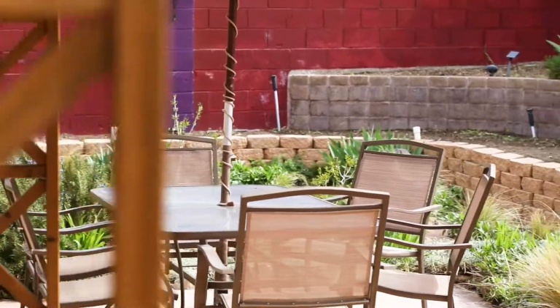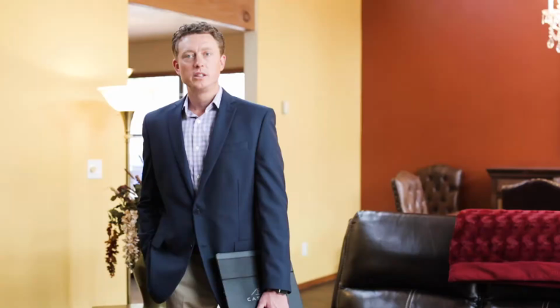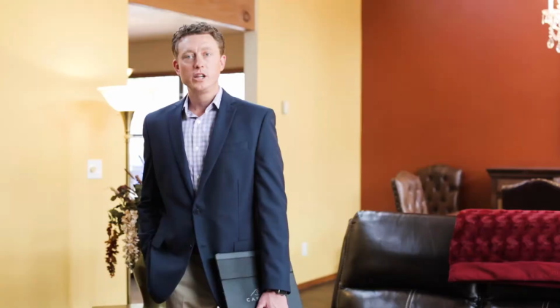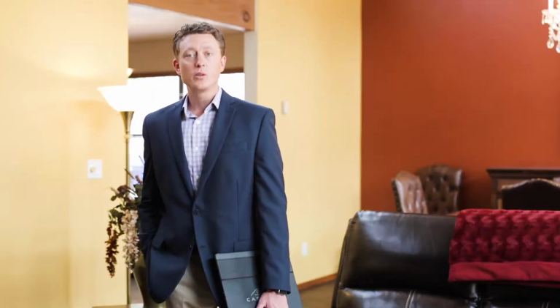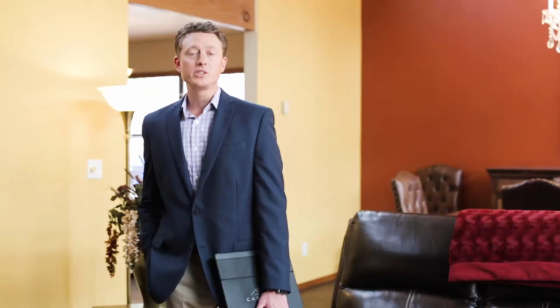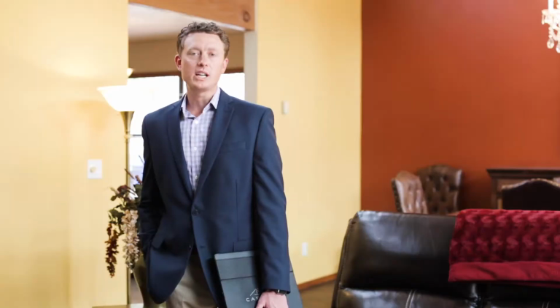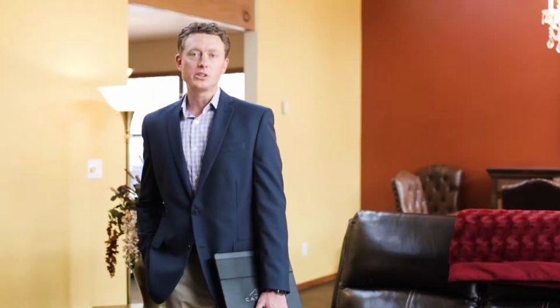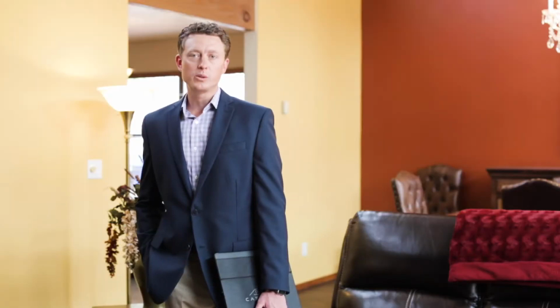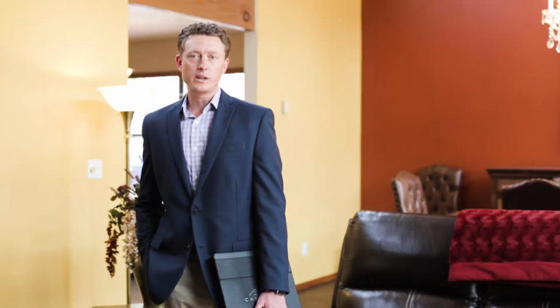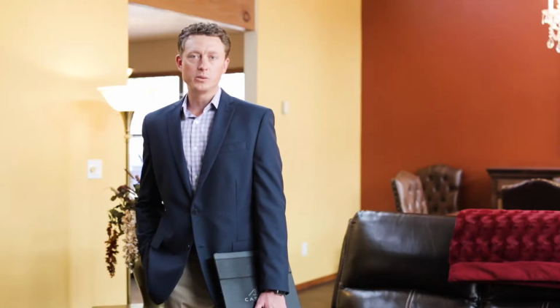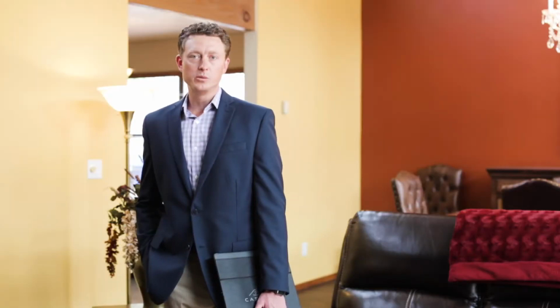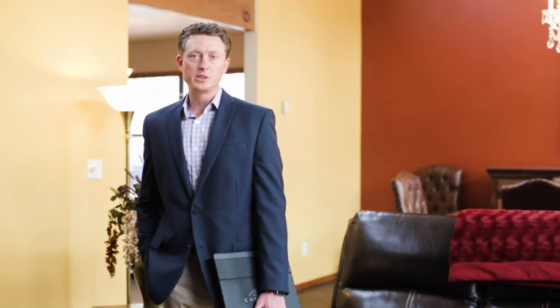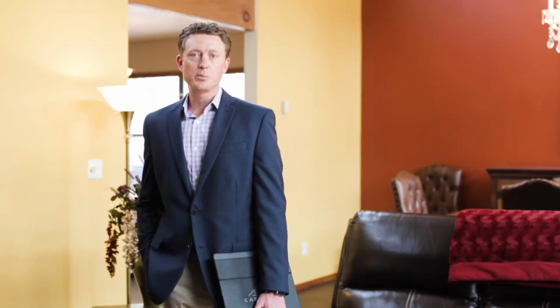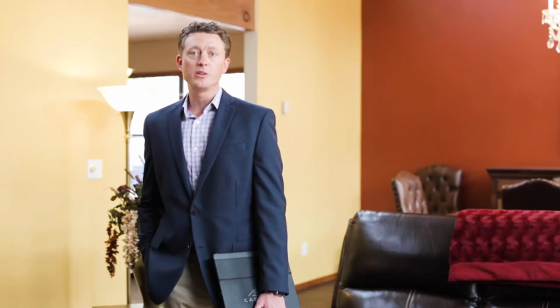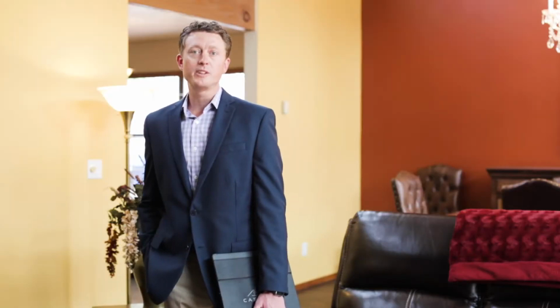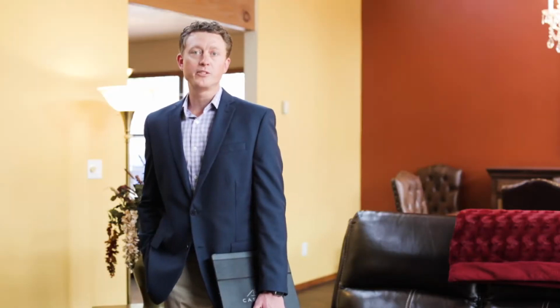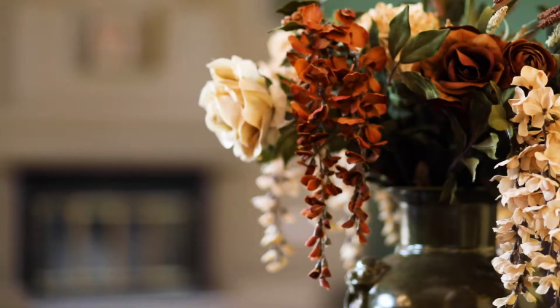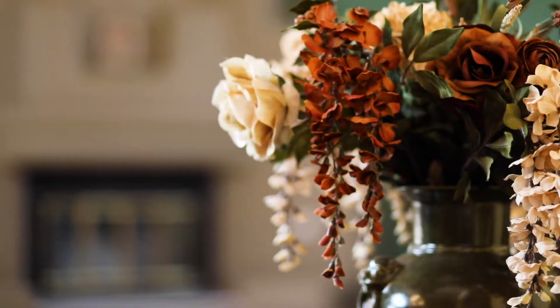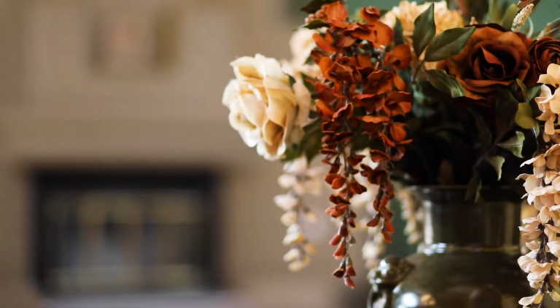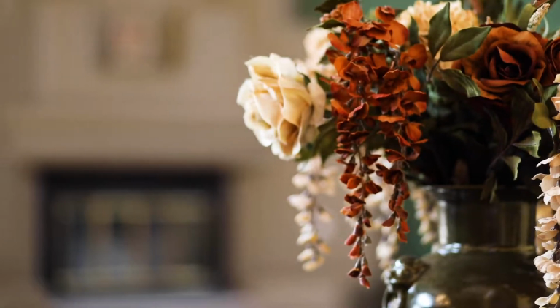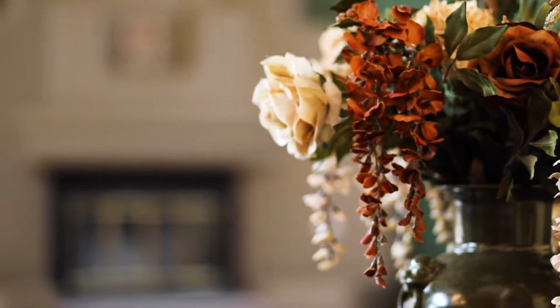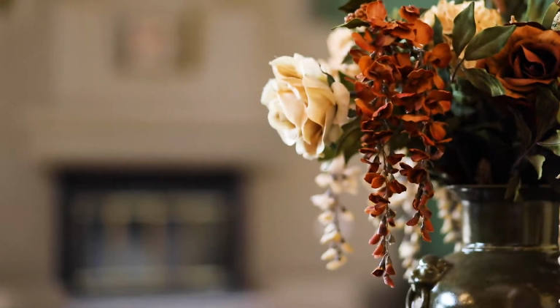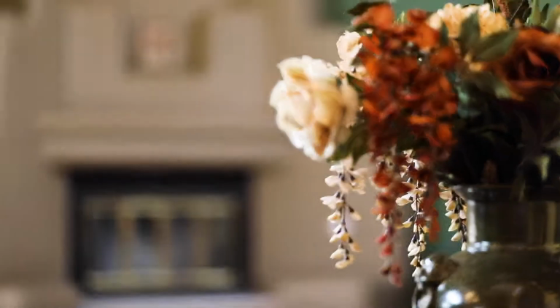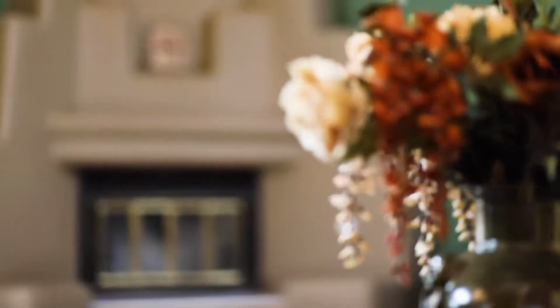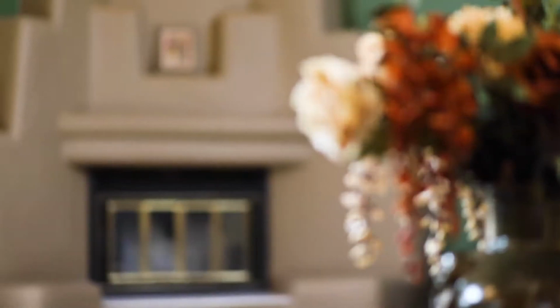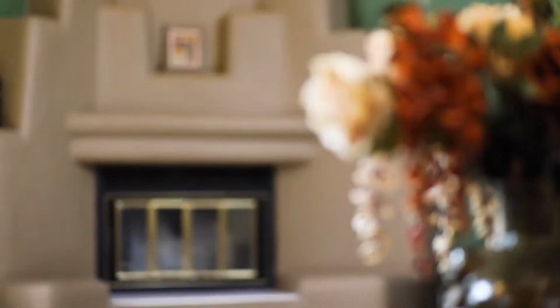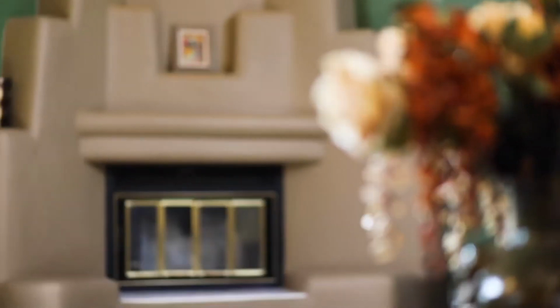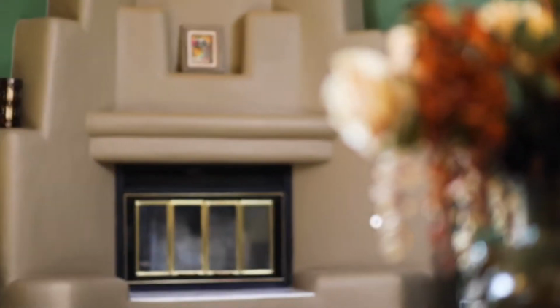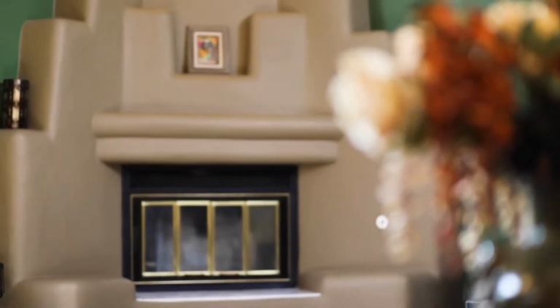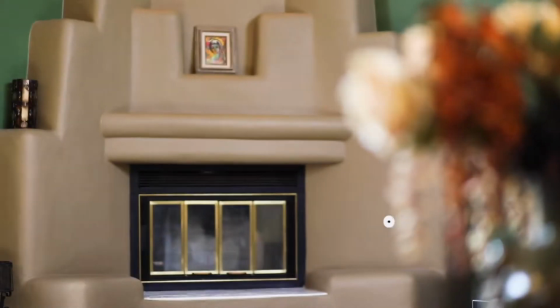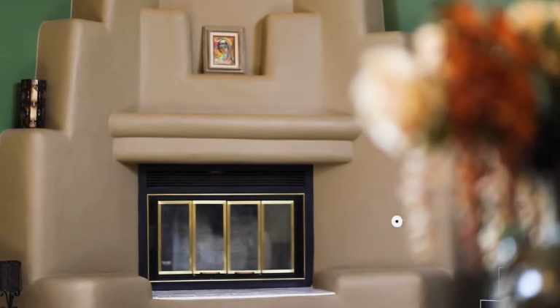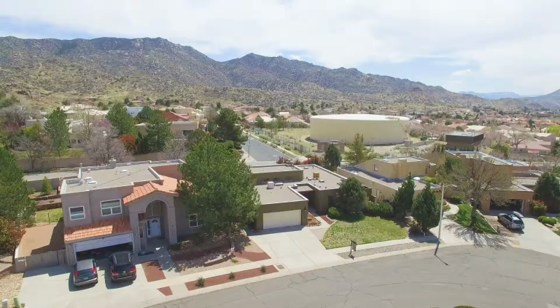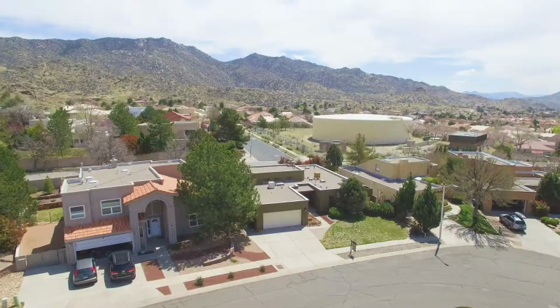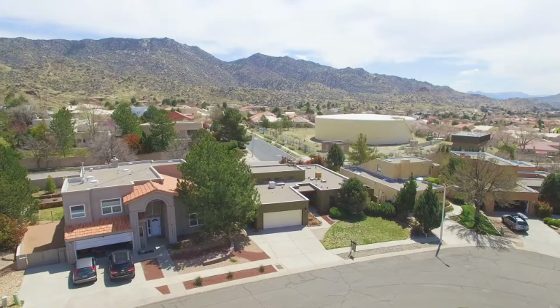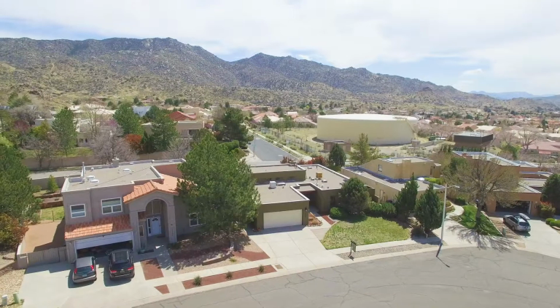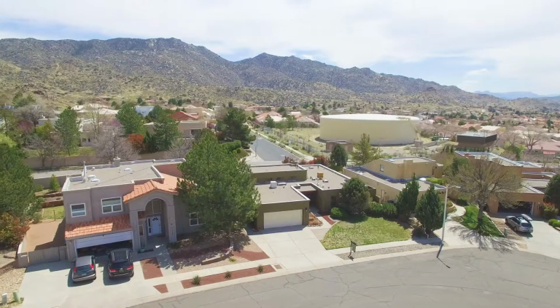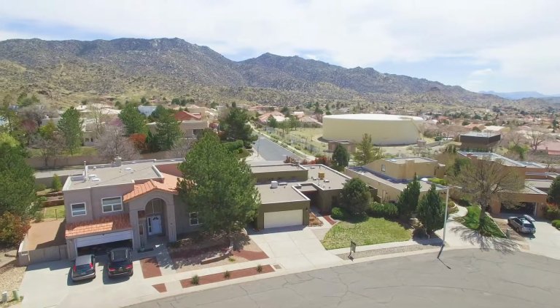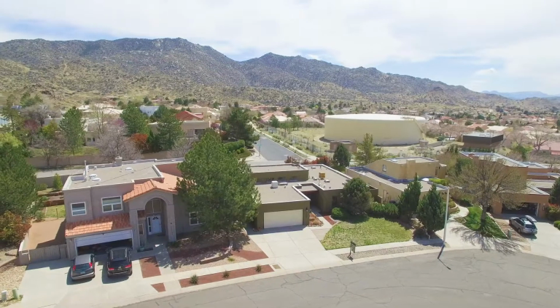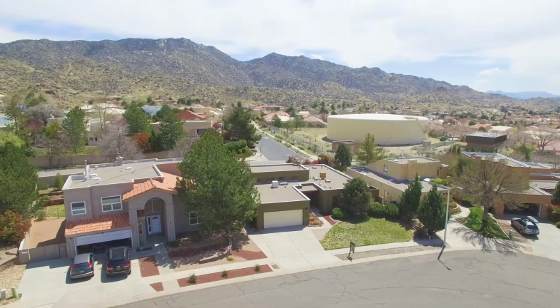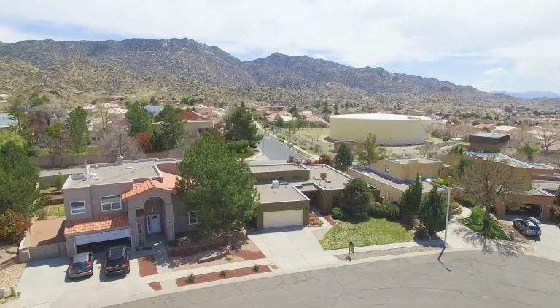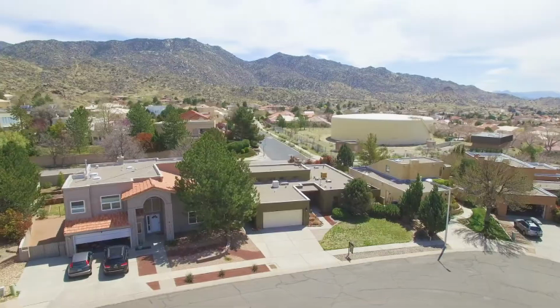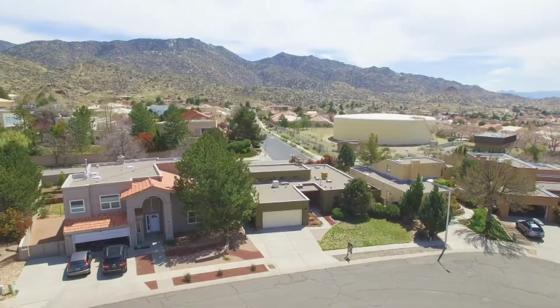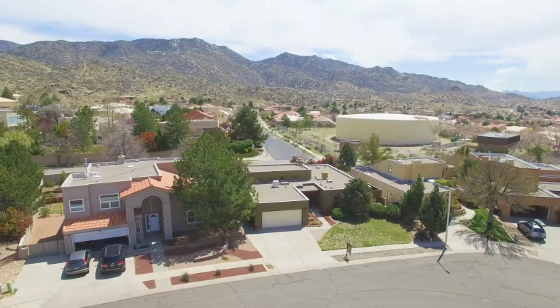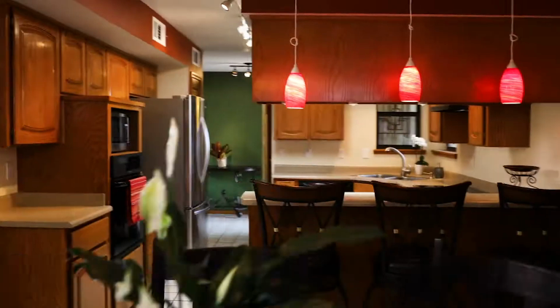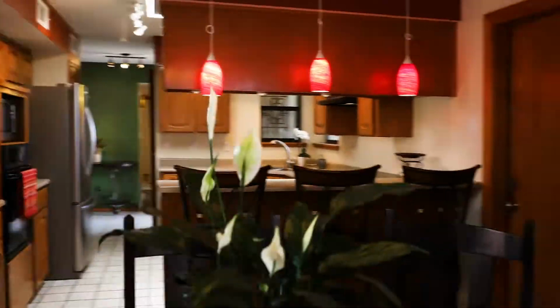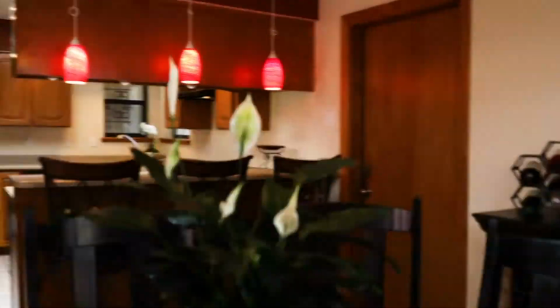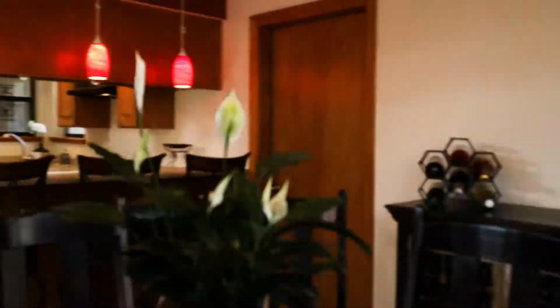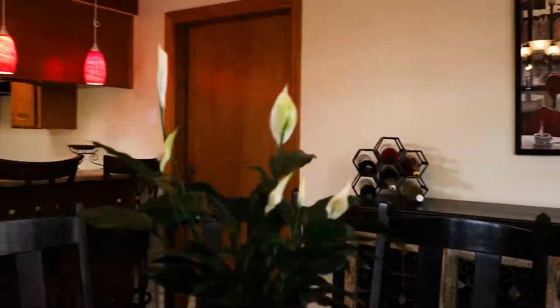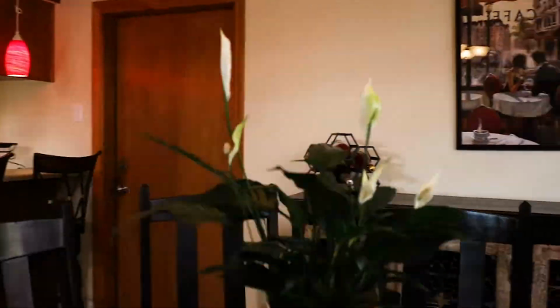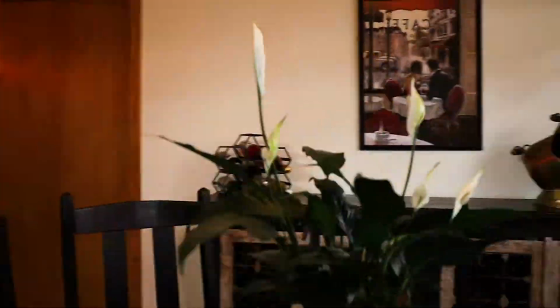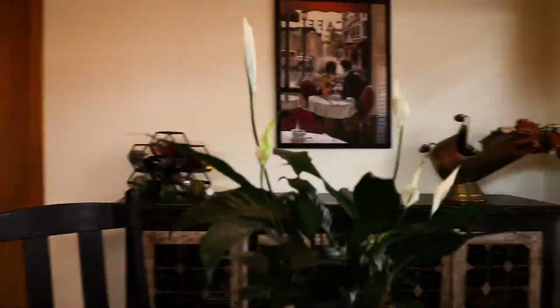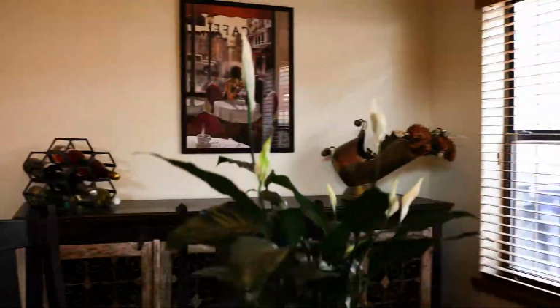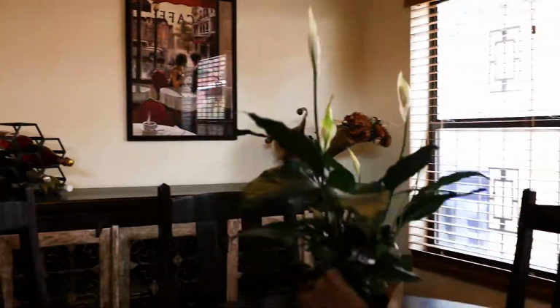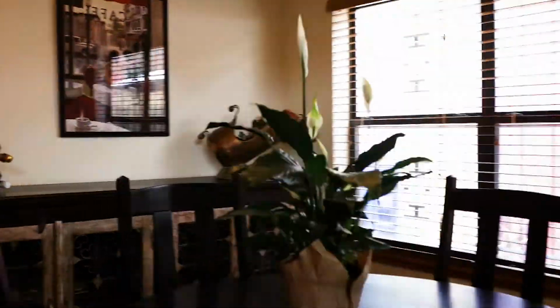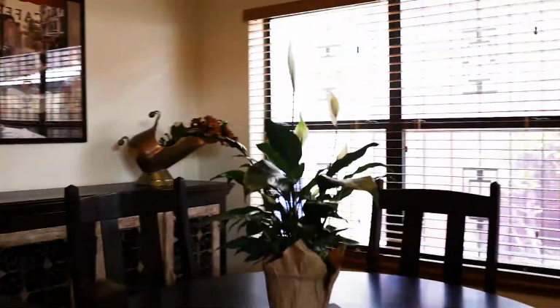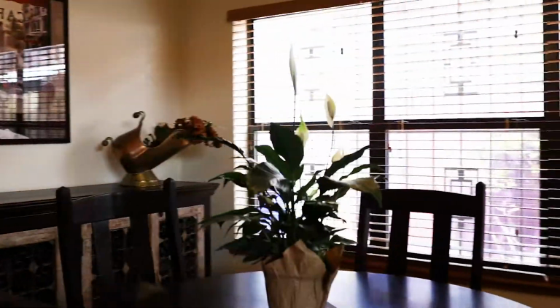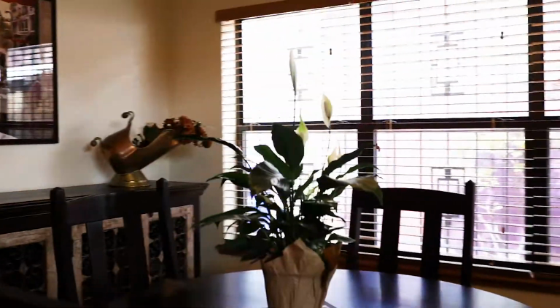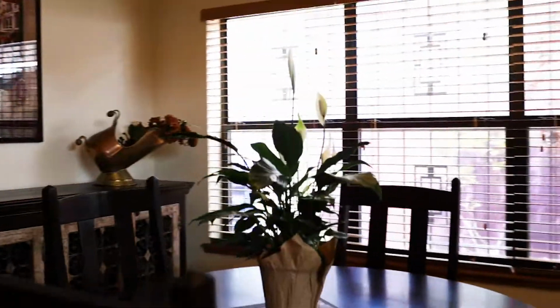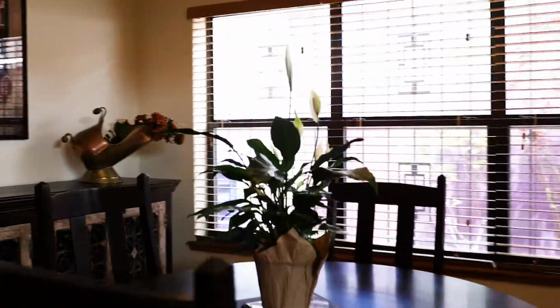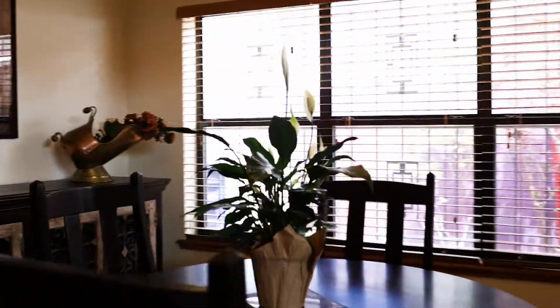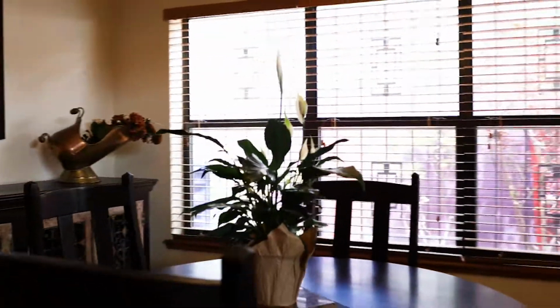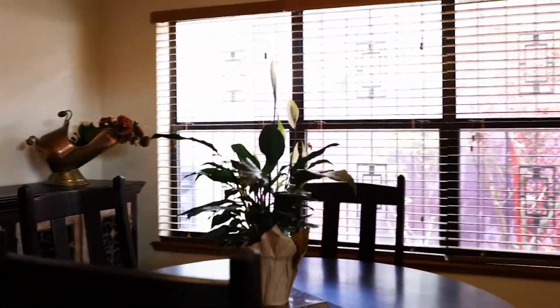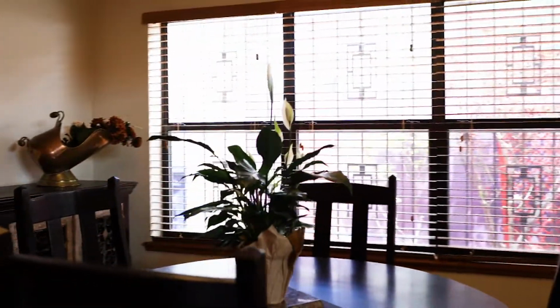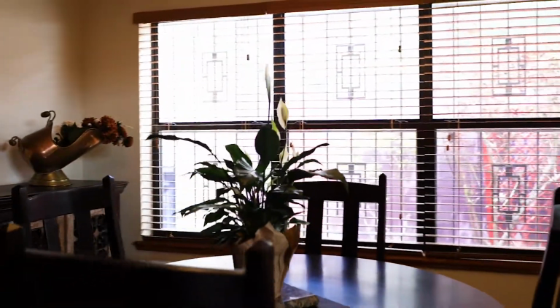The oversized great room is perfect for entertaining with a keep-up fireplace, views of the foothills, a formal dining space, and tons of natural light.